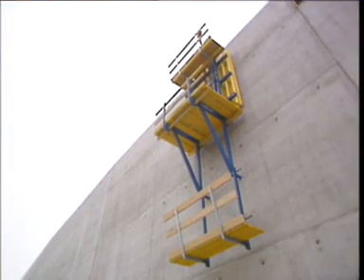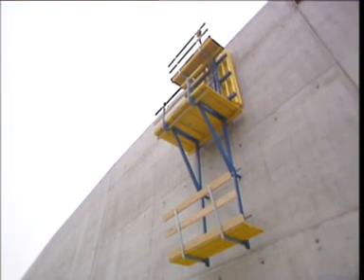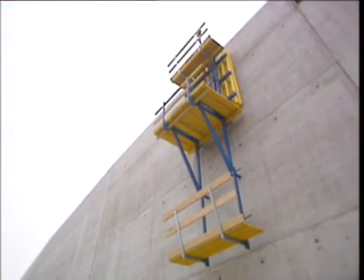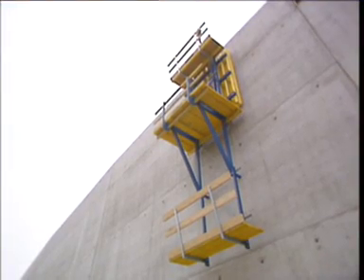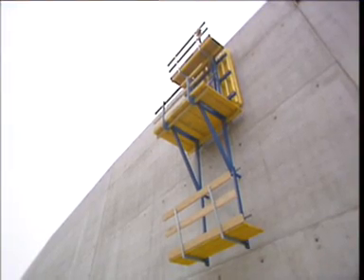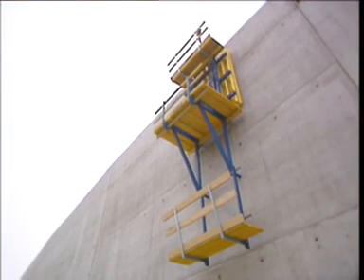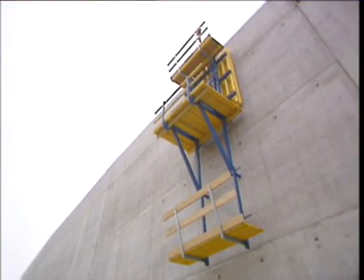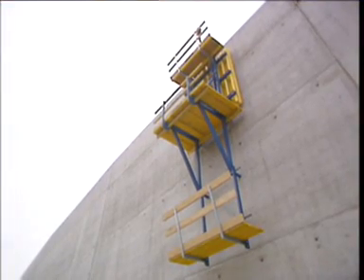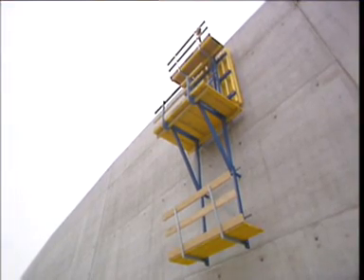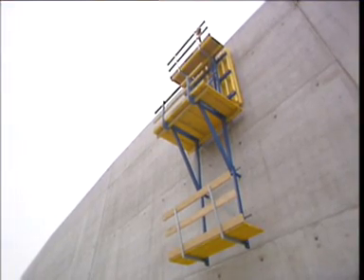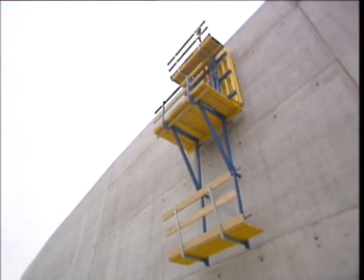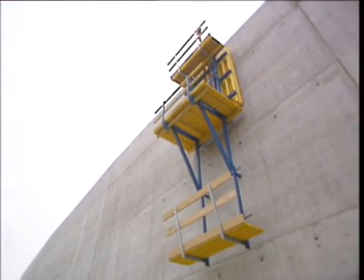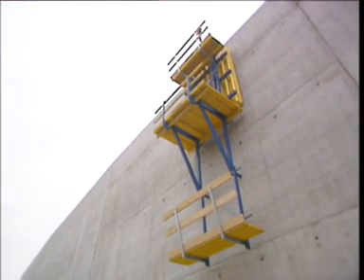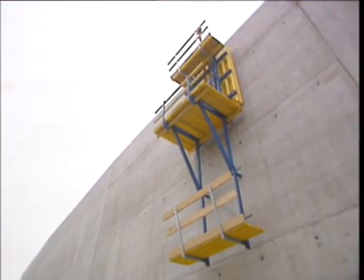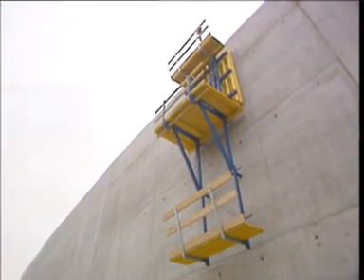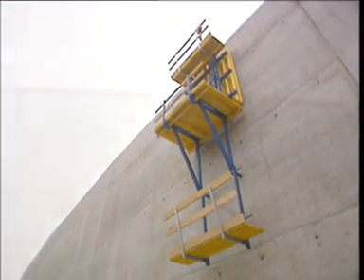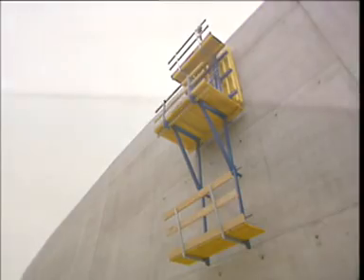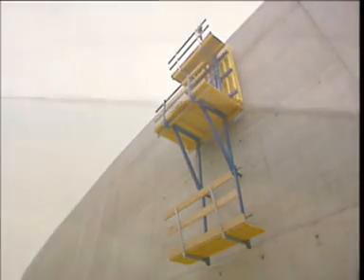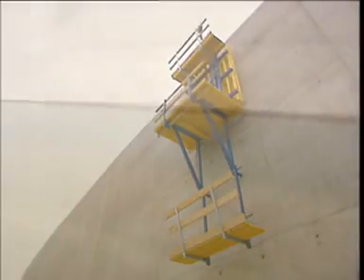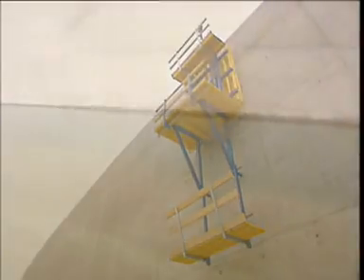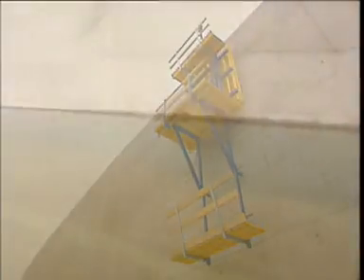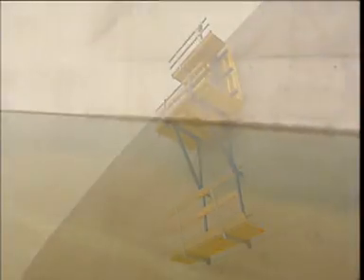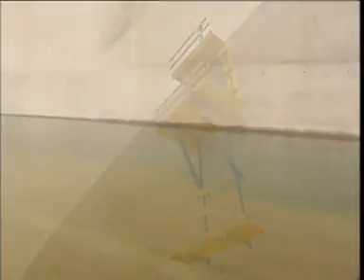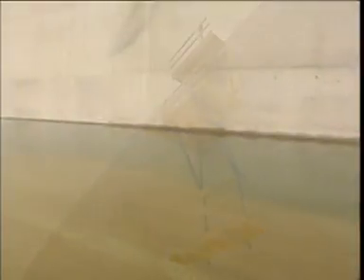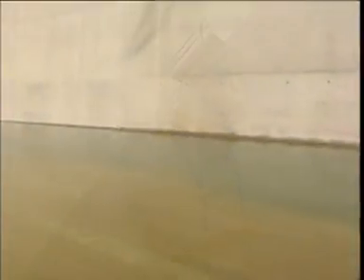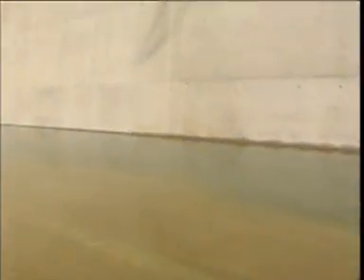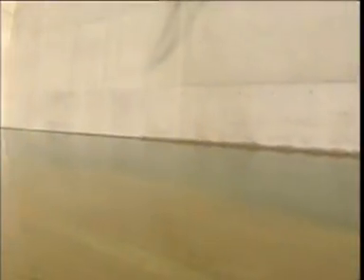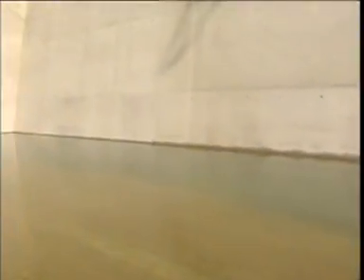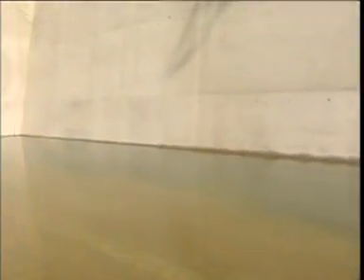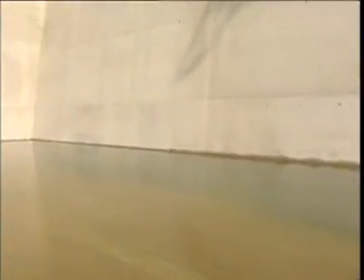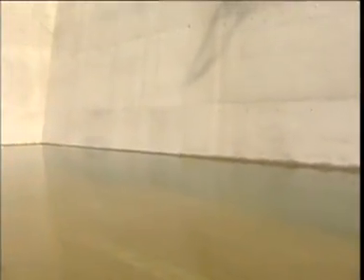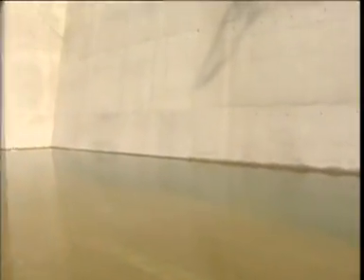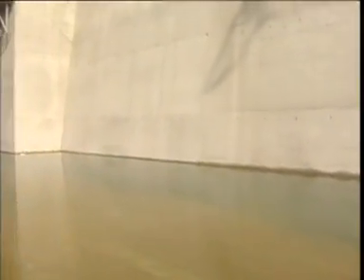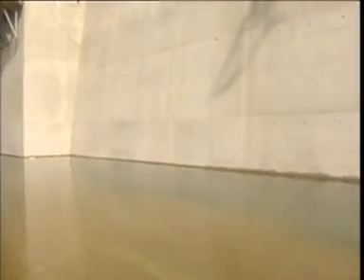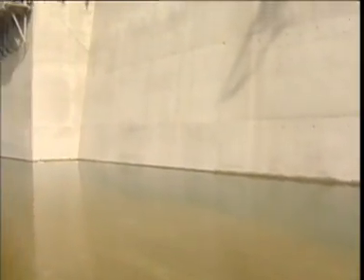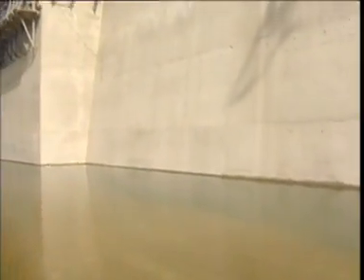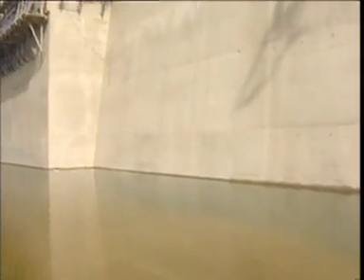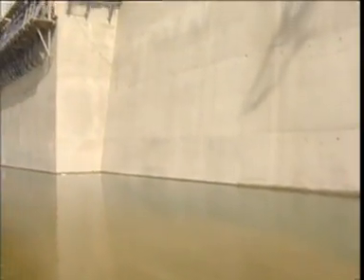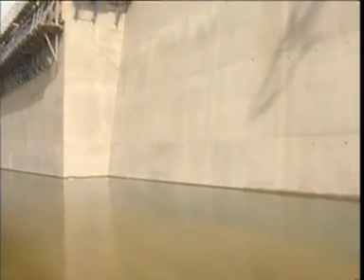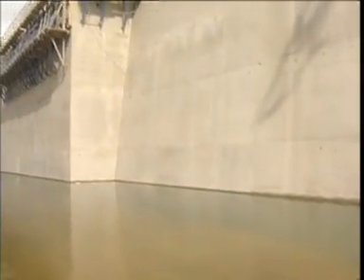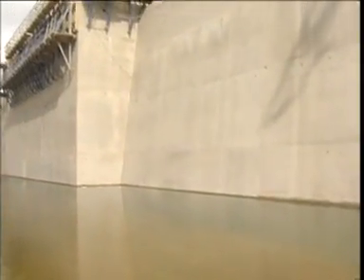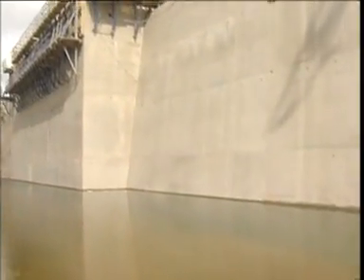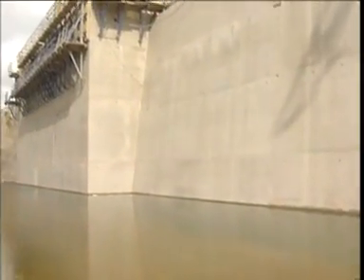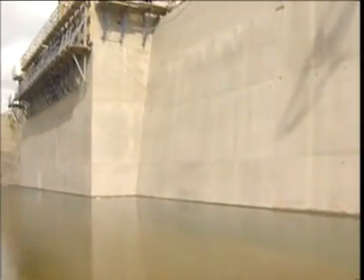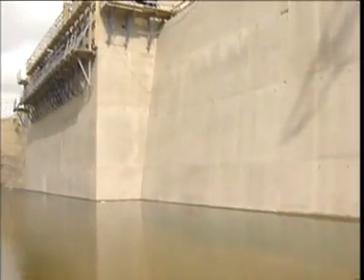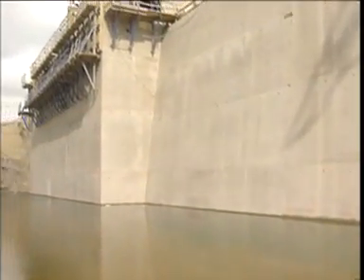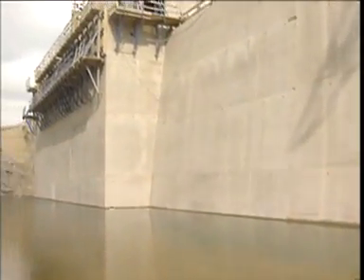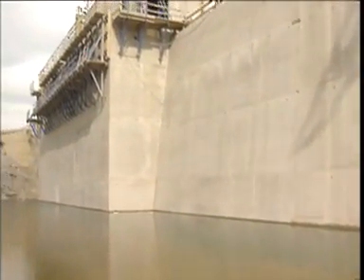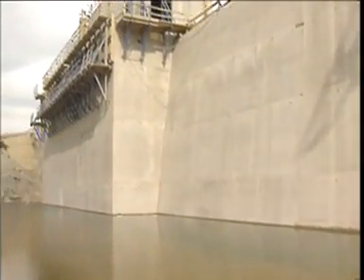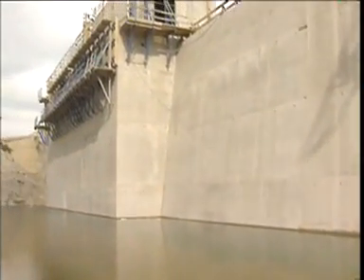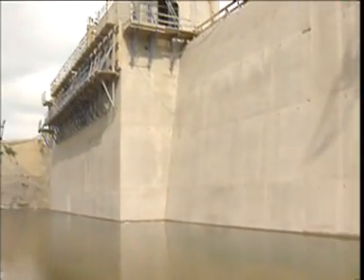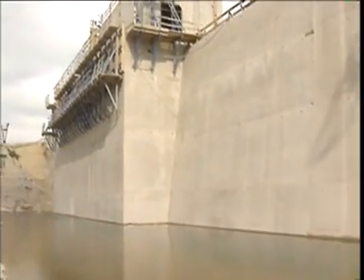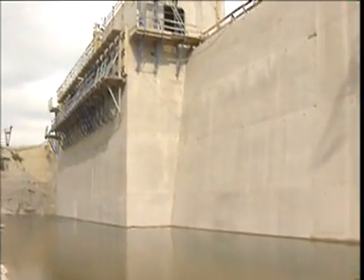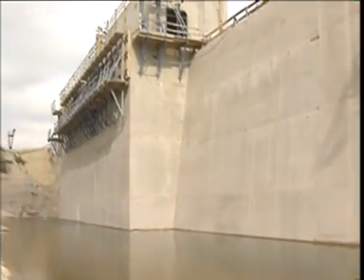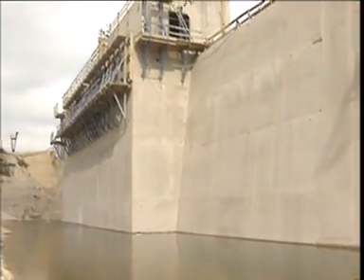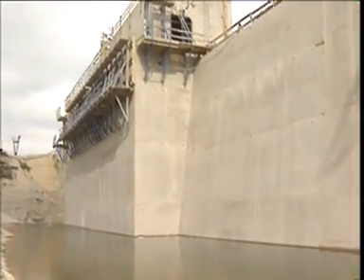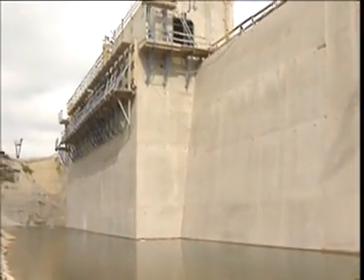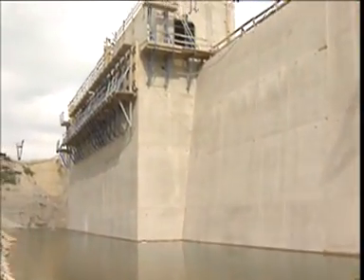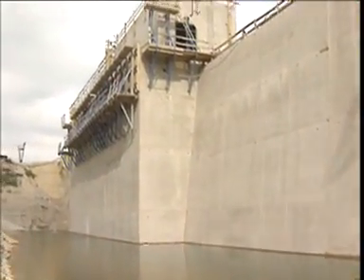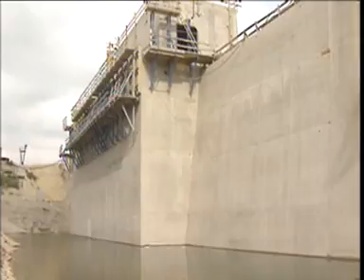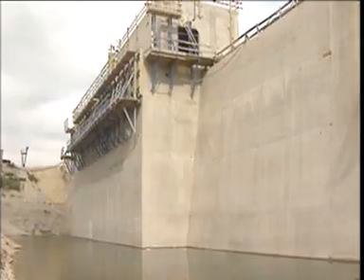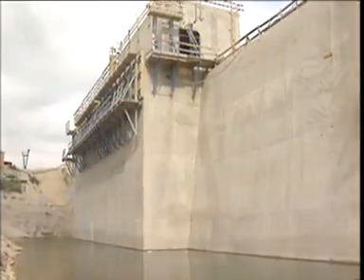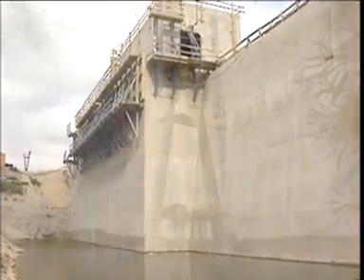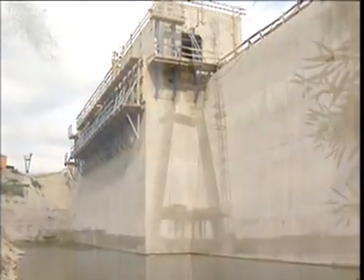Wherever exceptionally high concrete pressures and weights are encountered, Dokar dam formwork is the right formwork for the job.